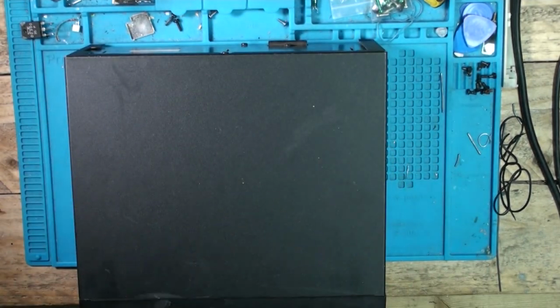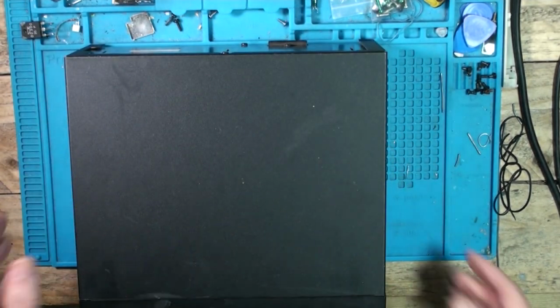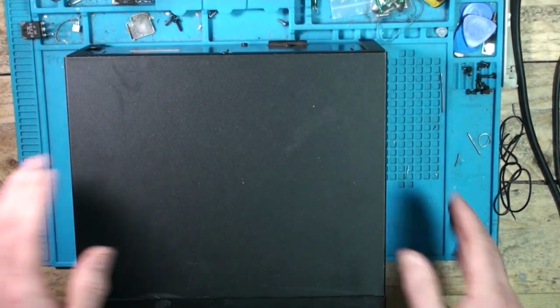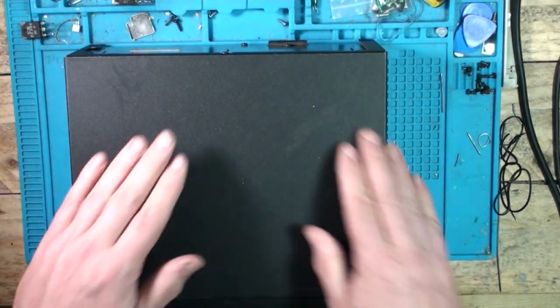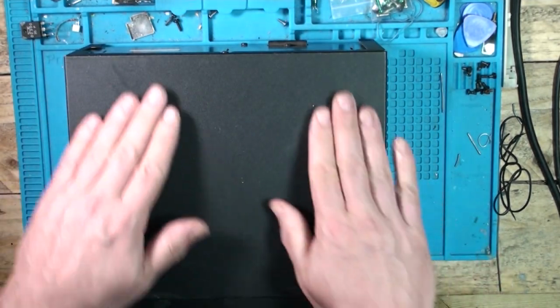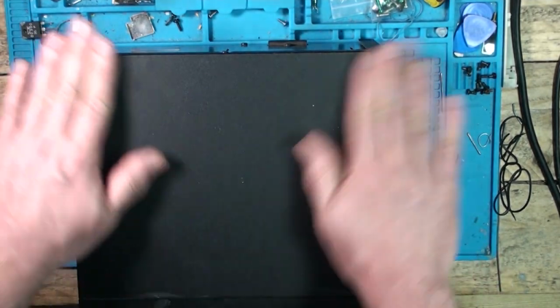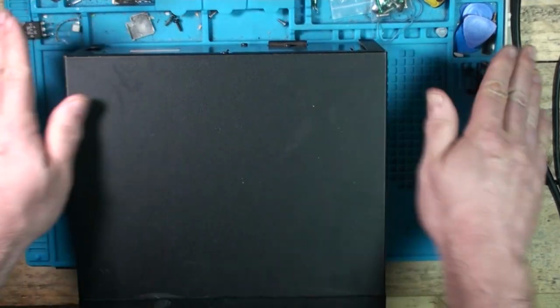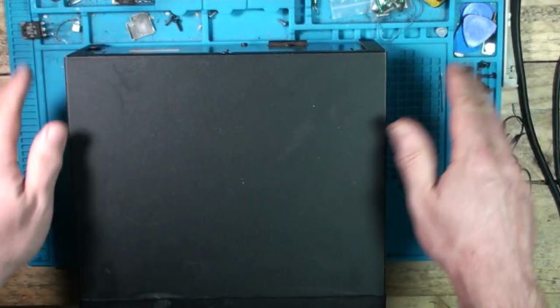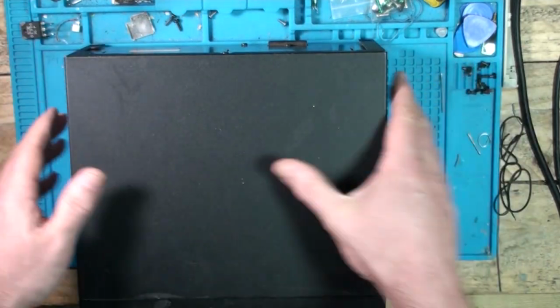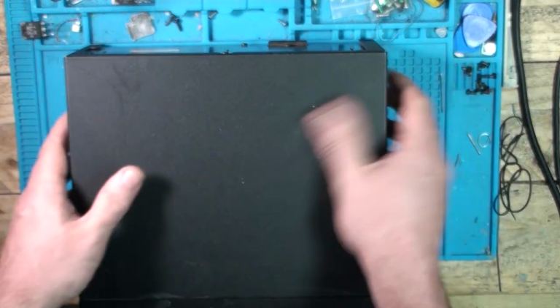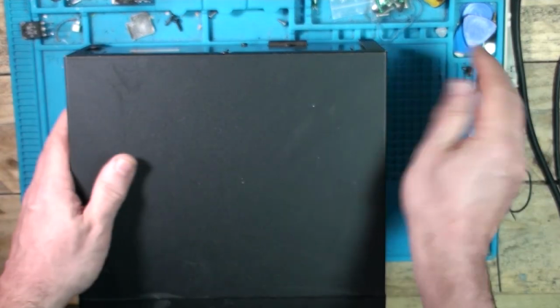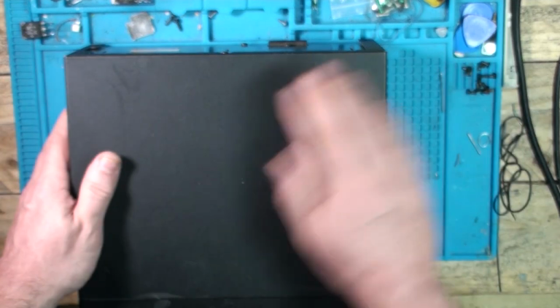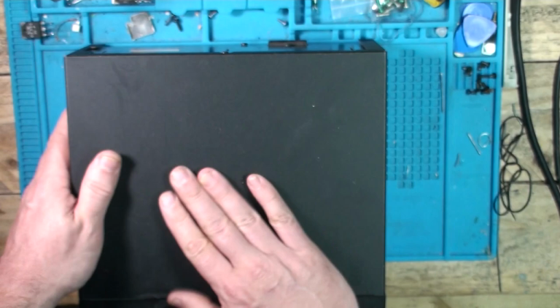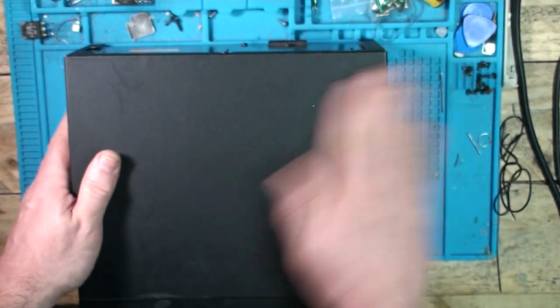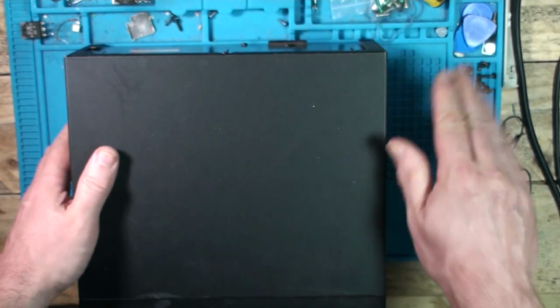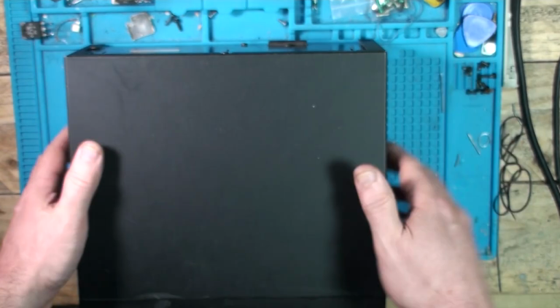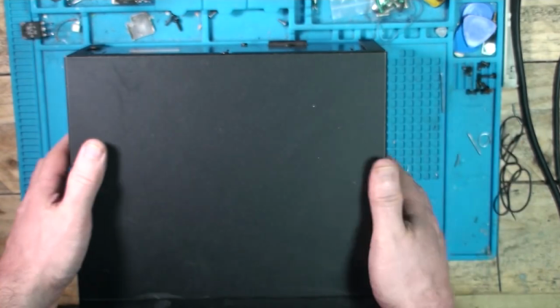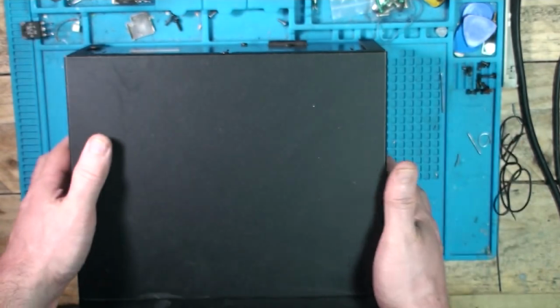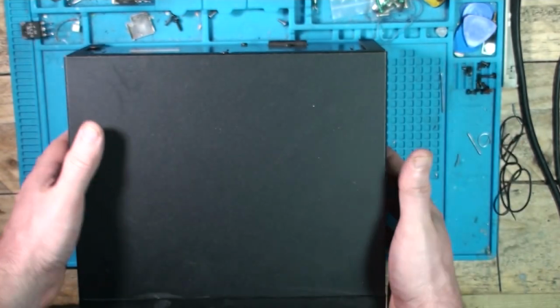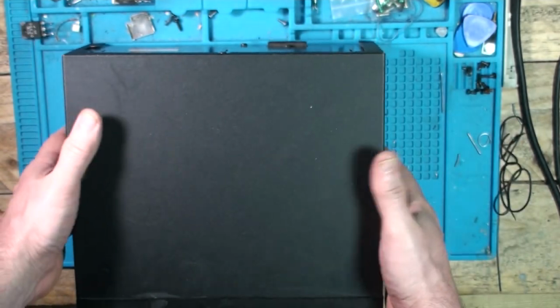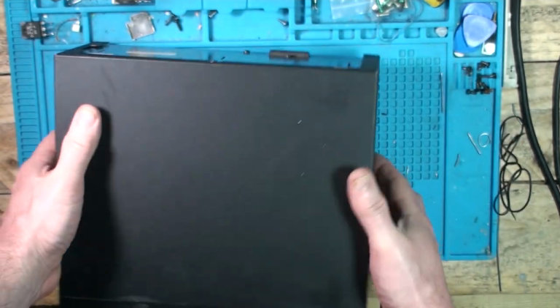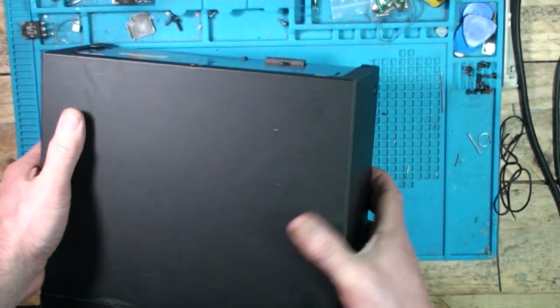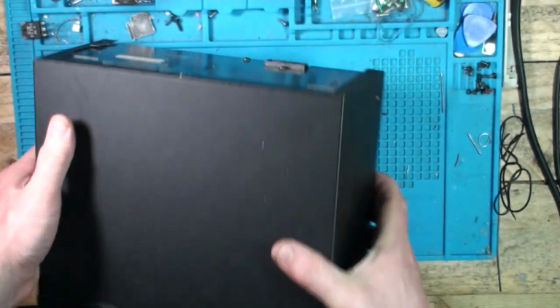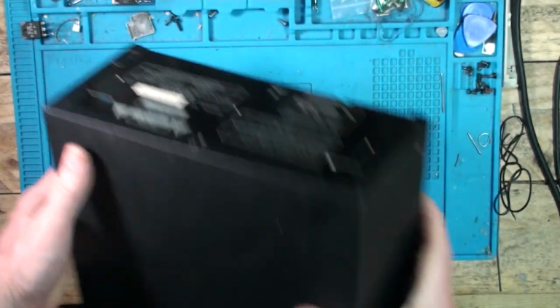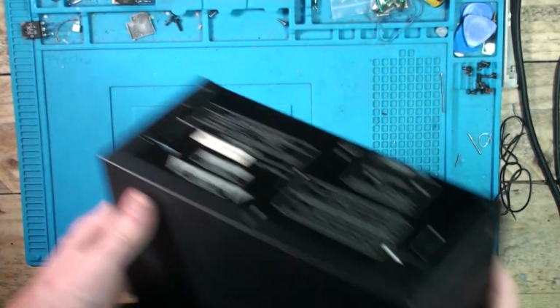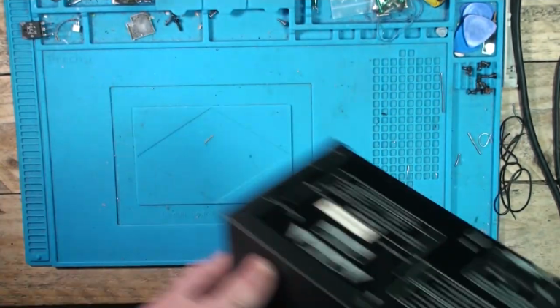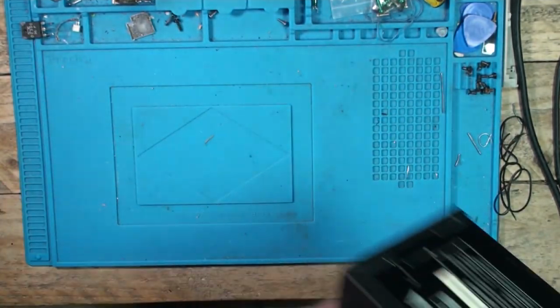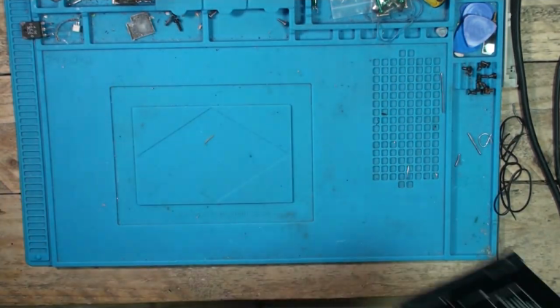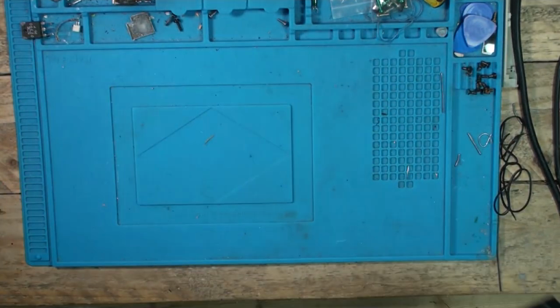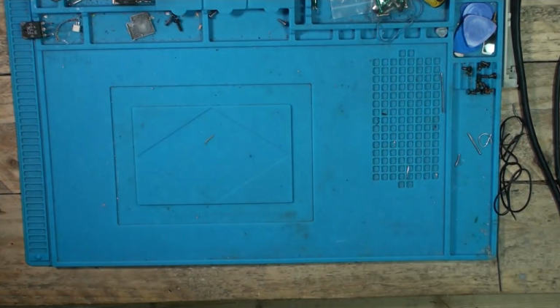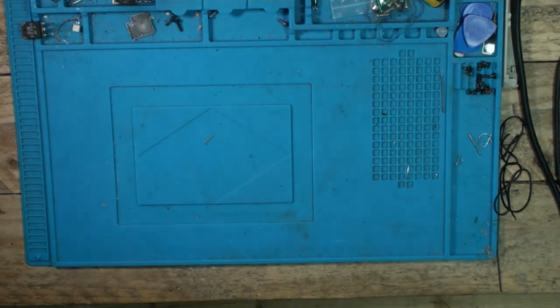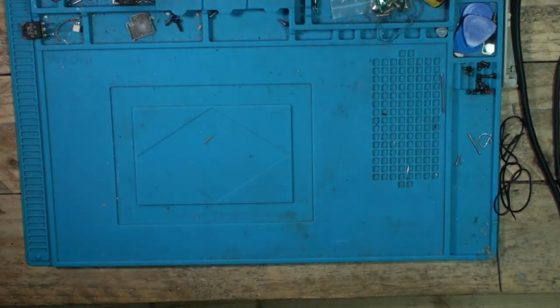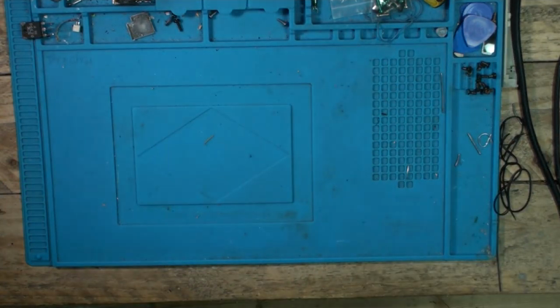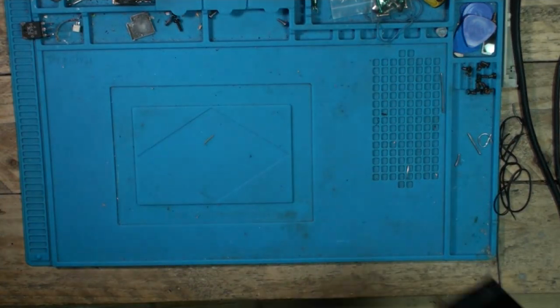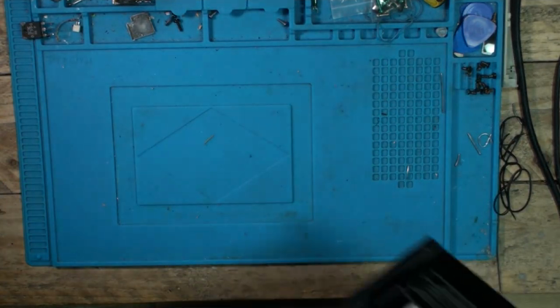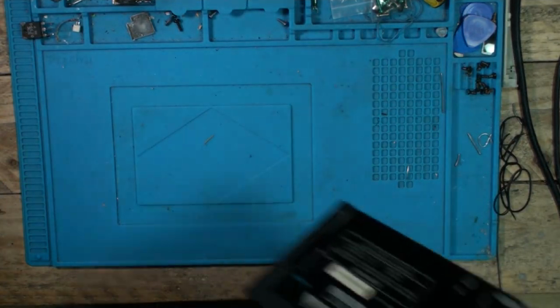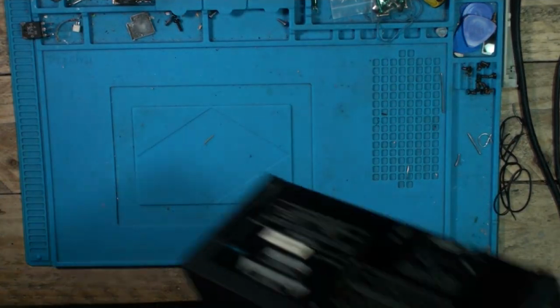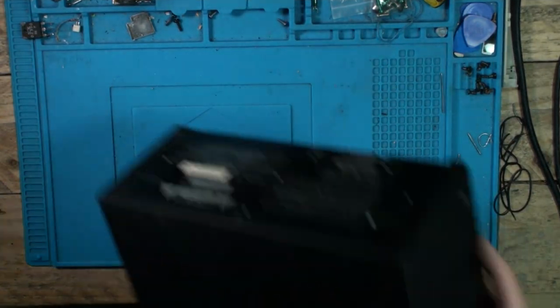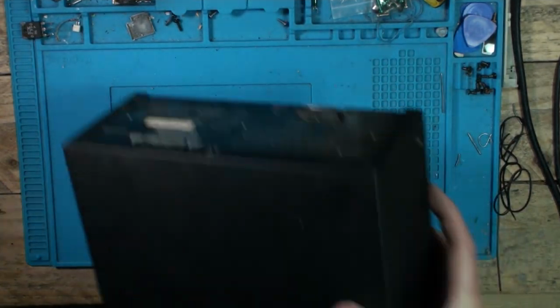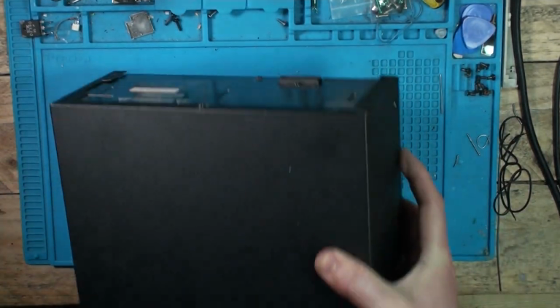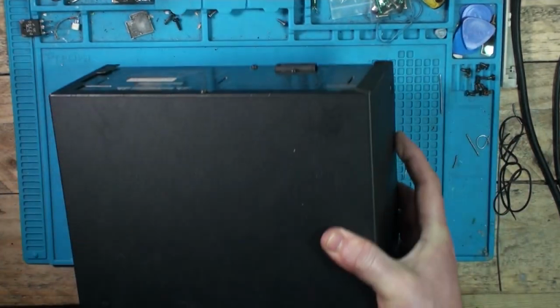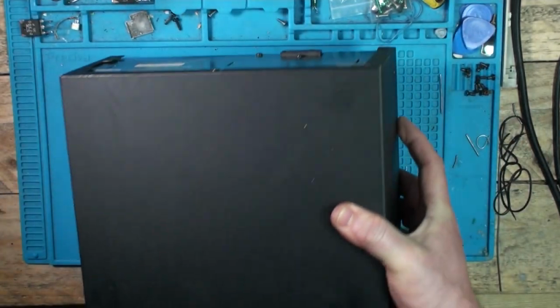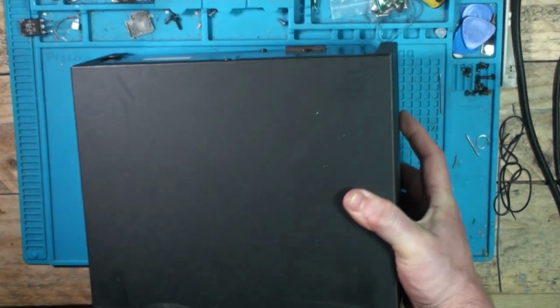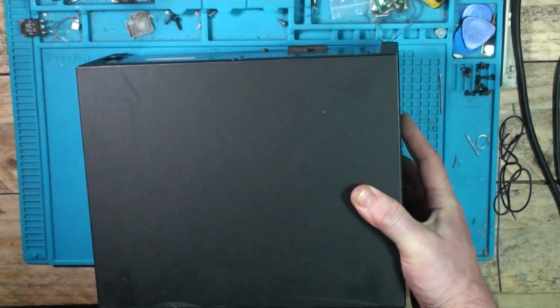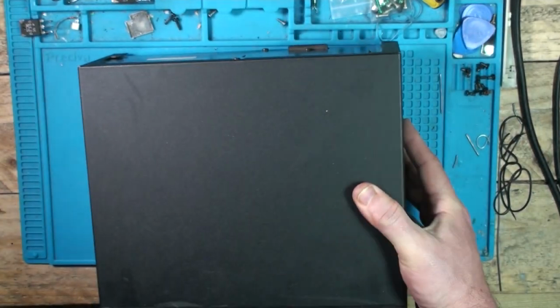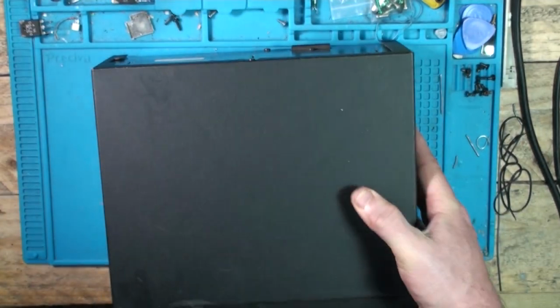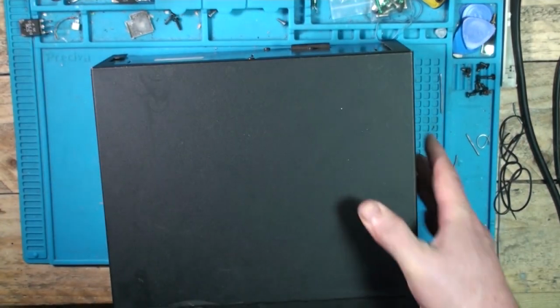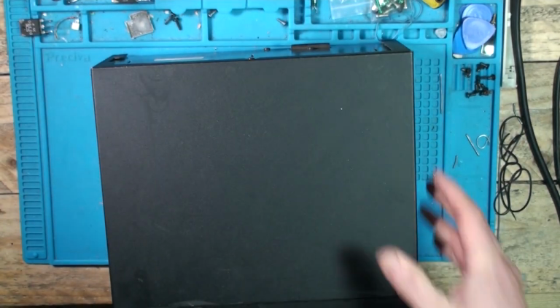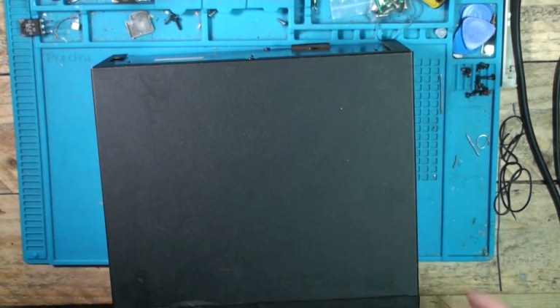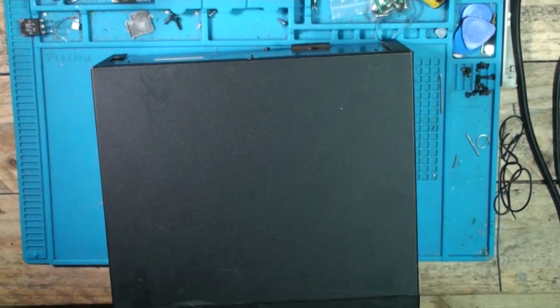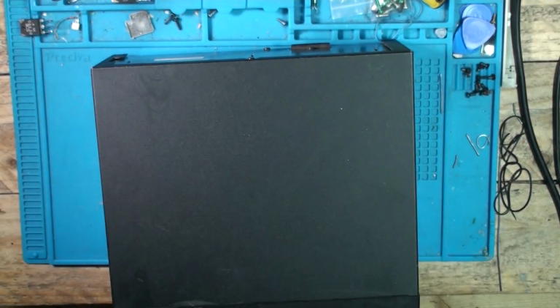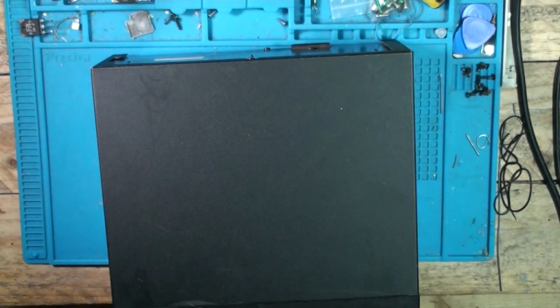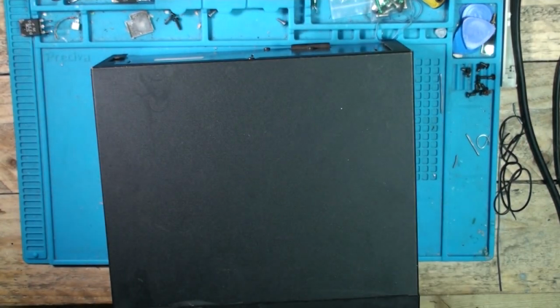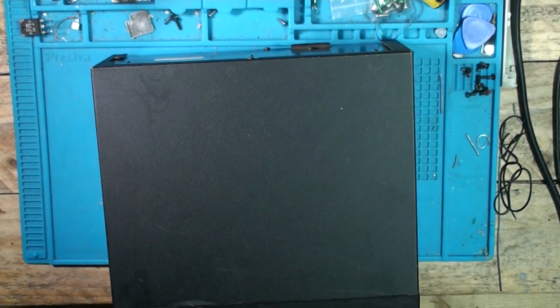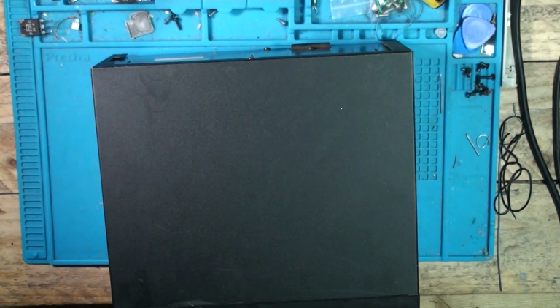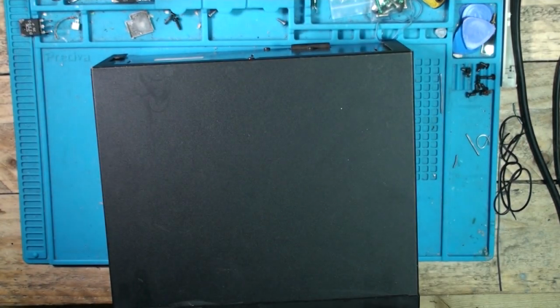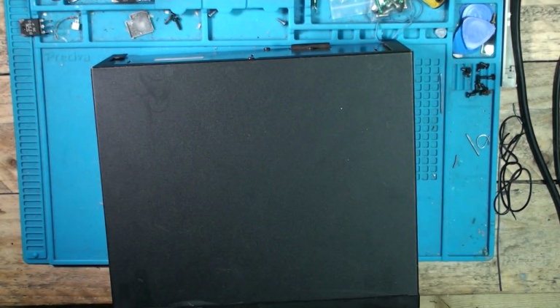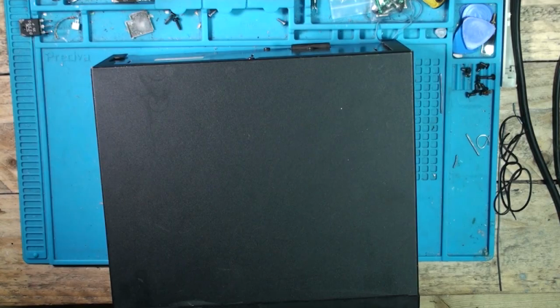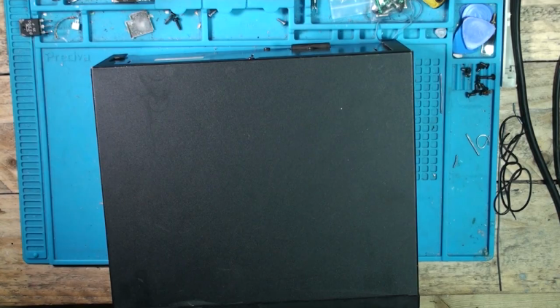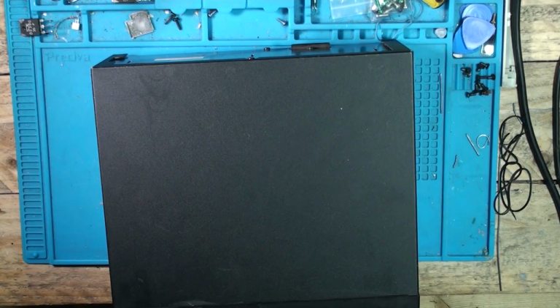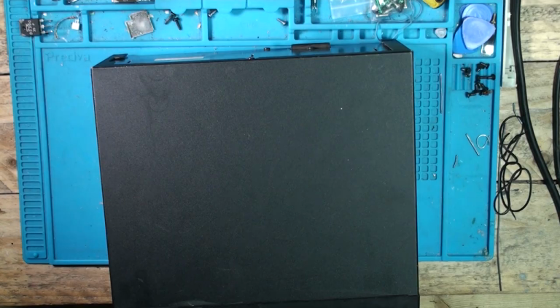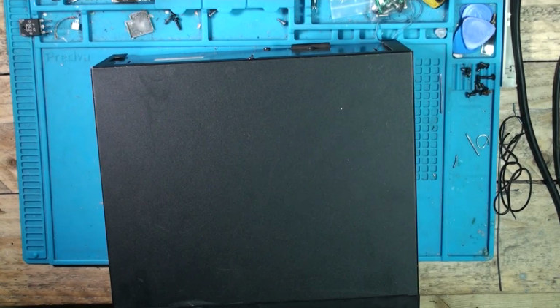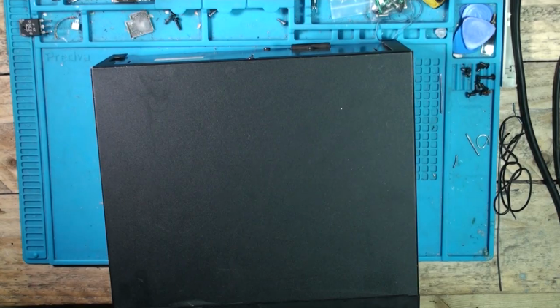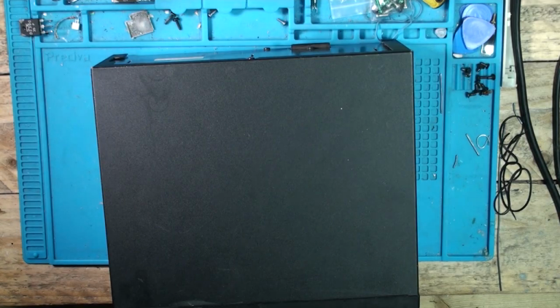I've fixed it. Let's put it back together. Hang on — Nicola wants a cup of tea first. Tea and electronics side by side.